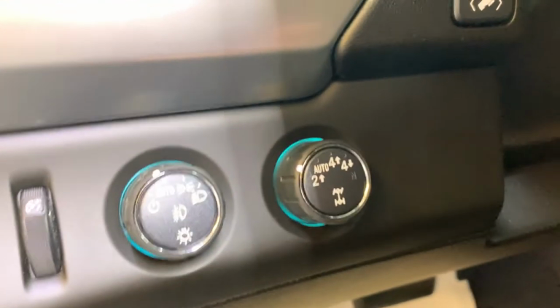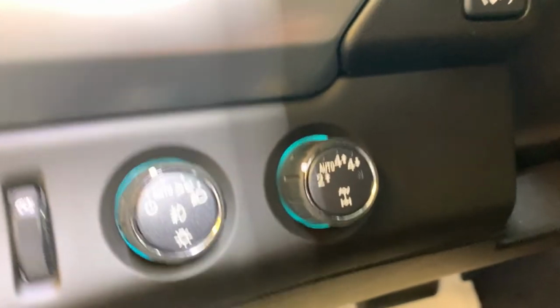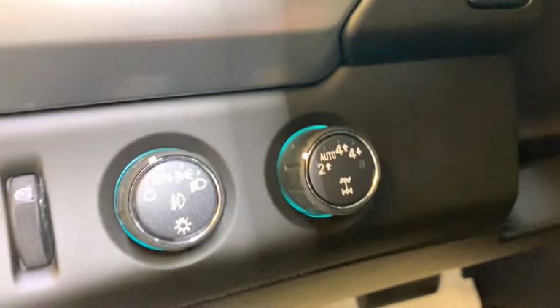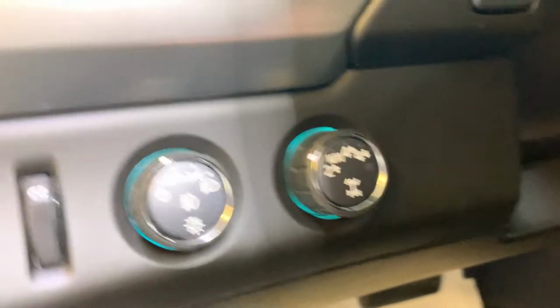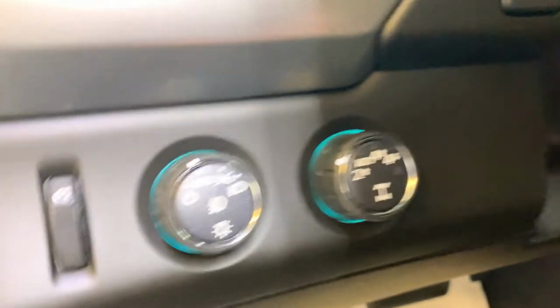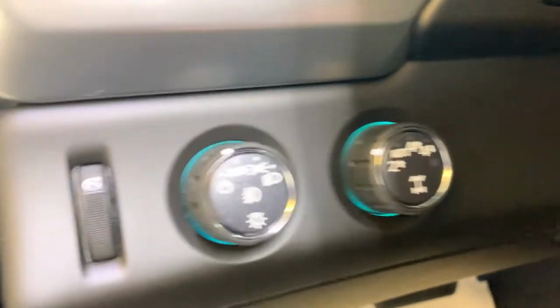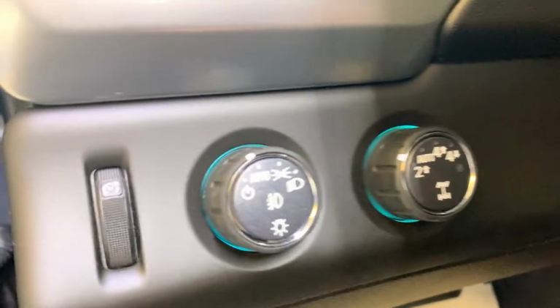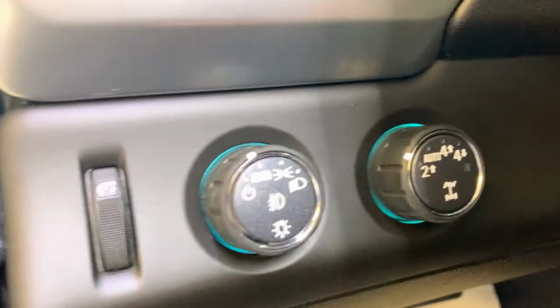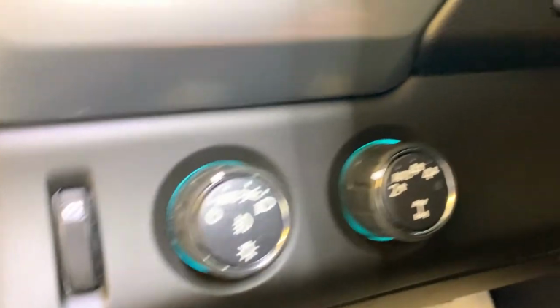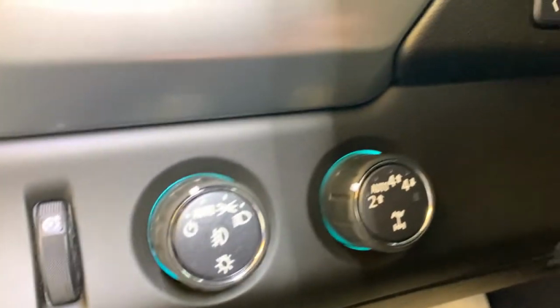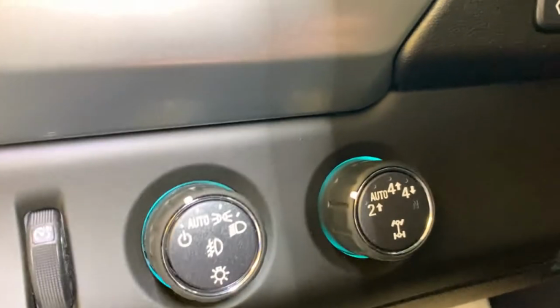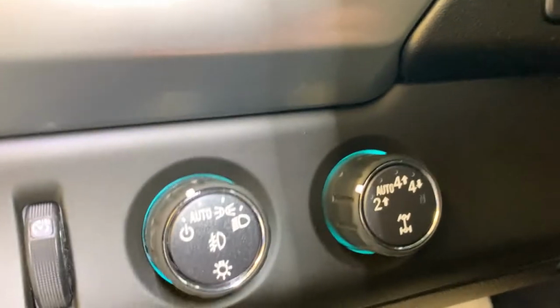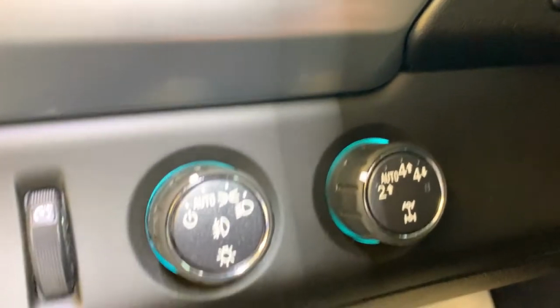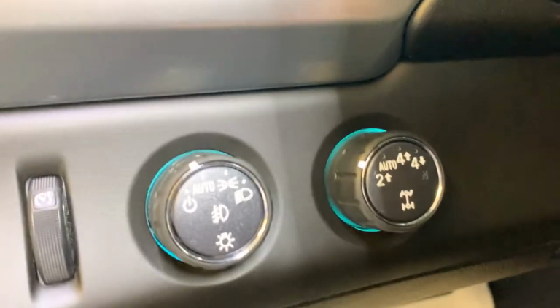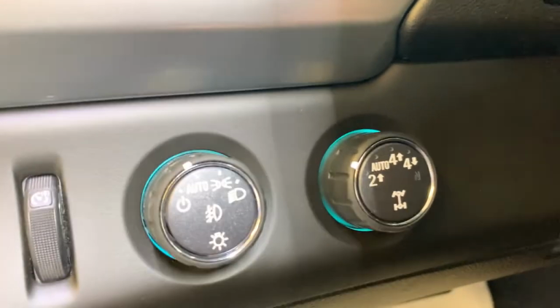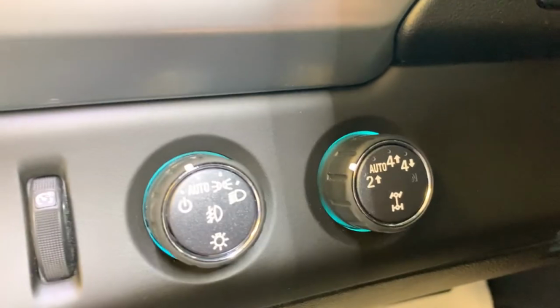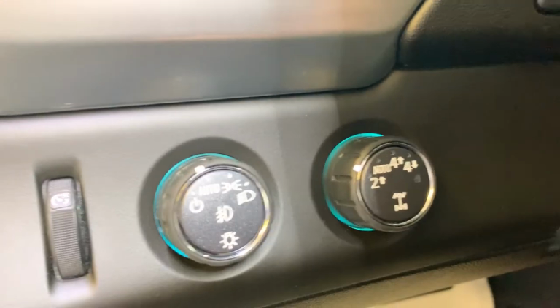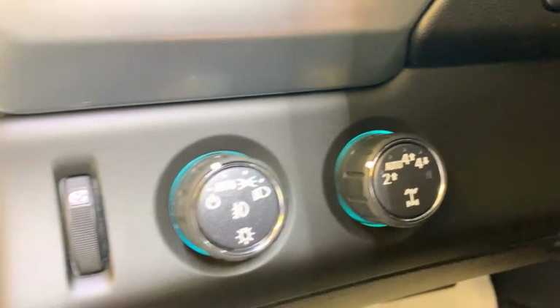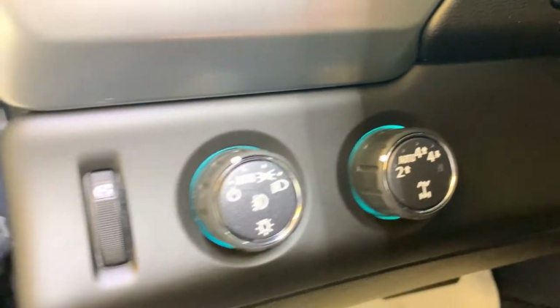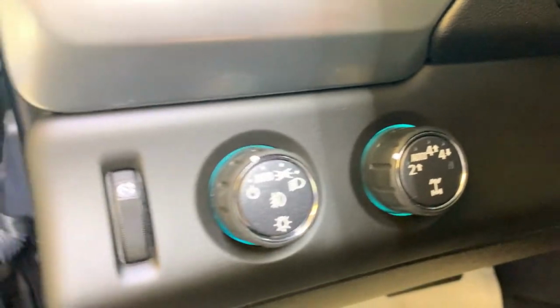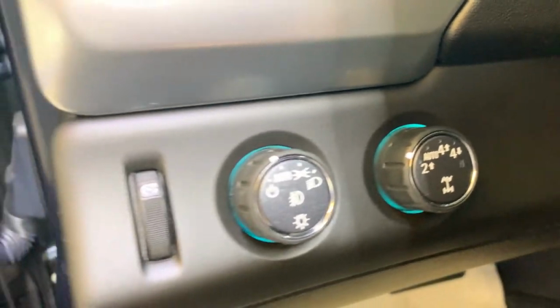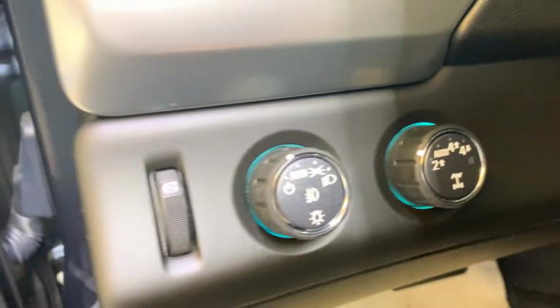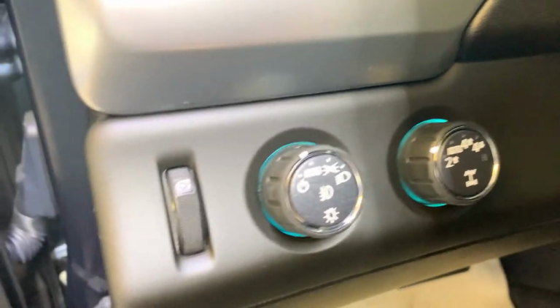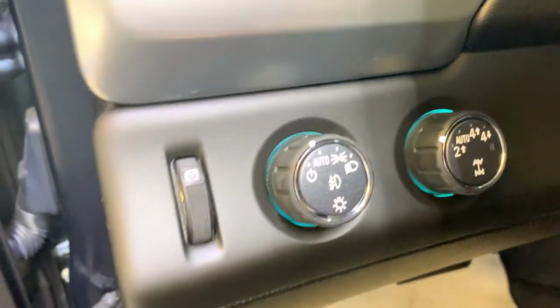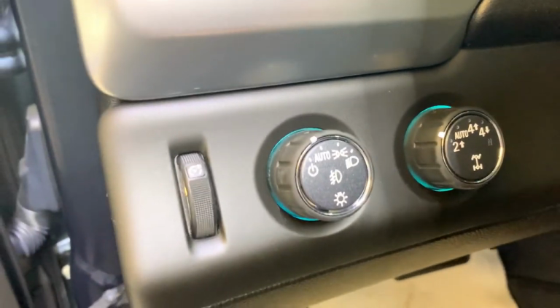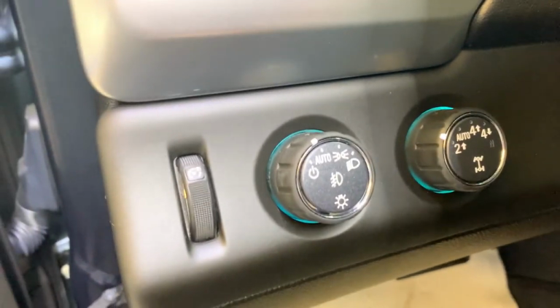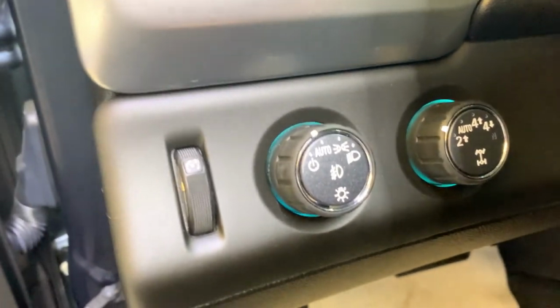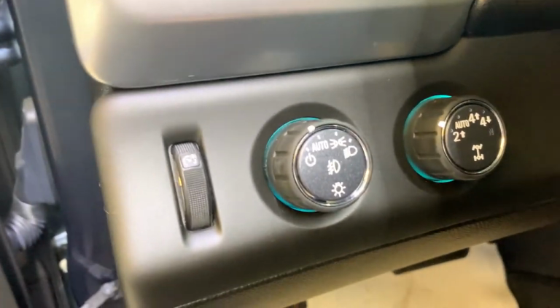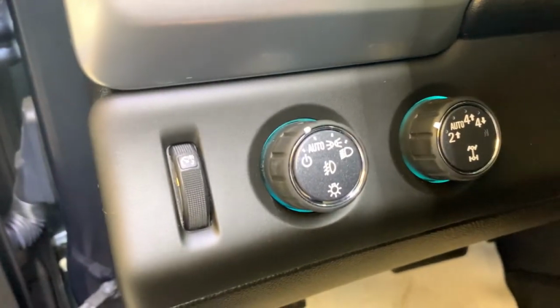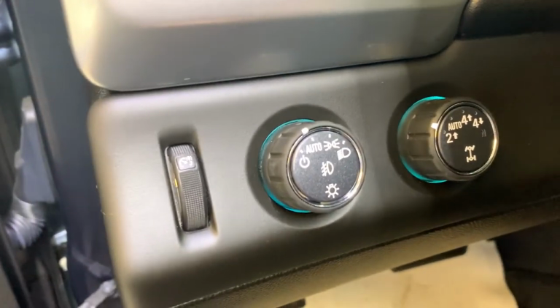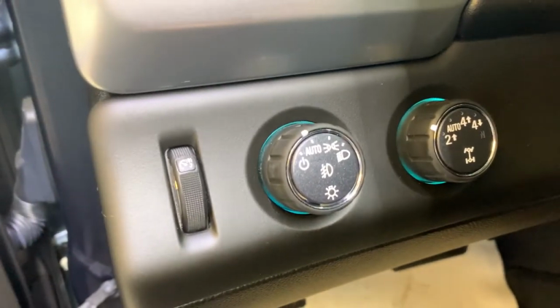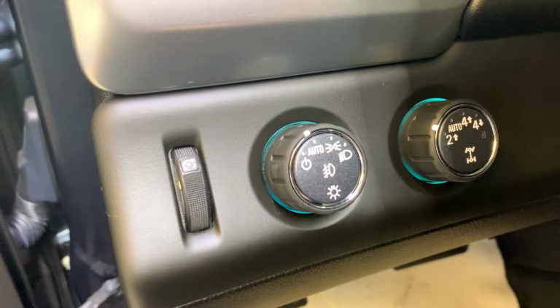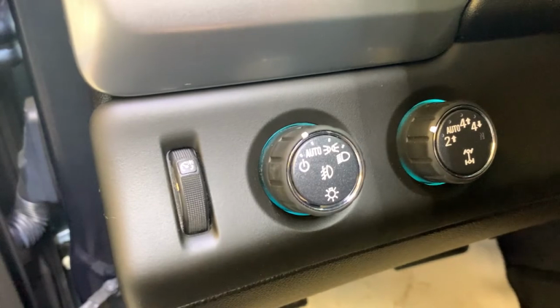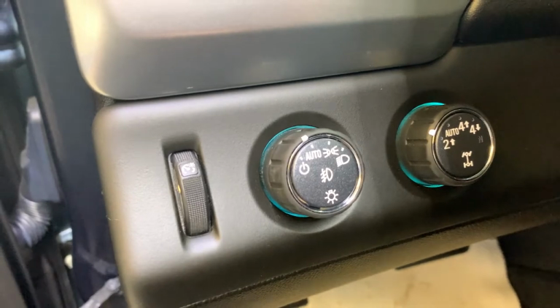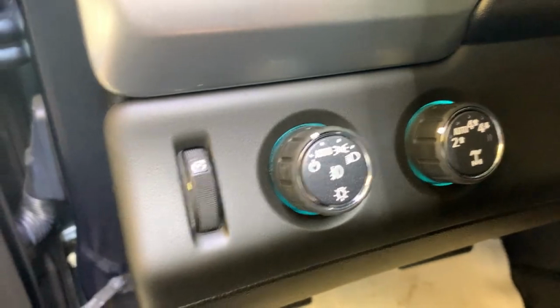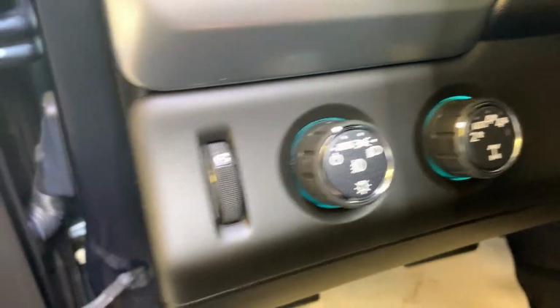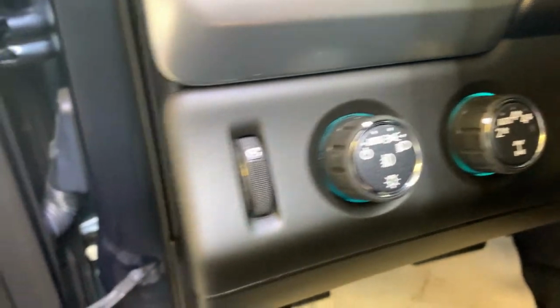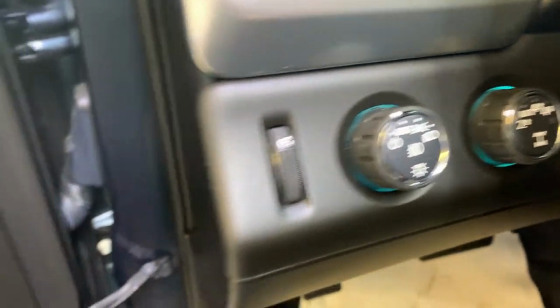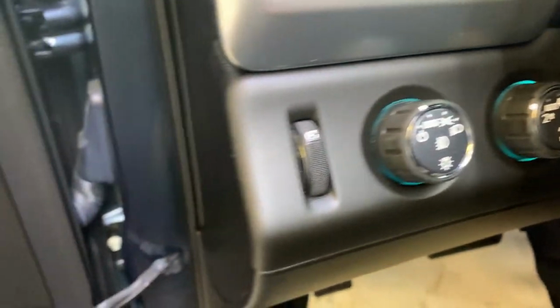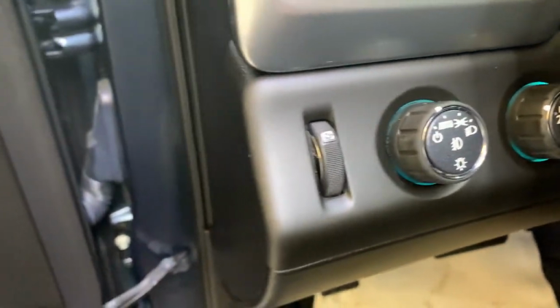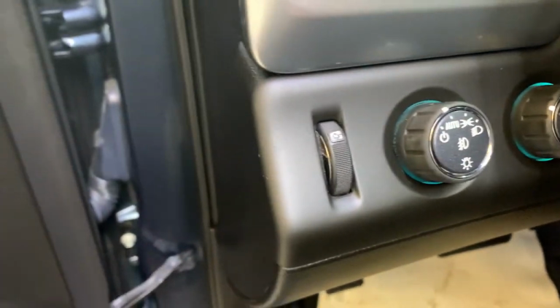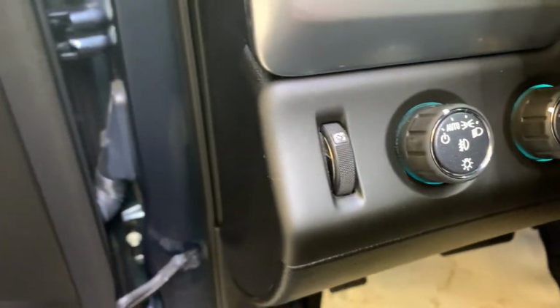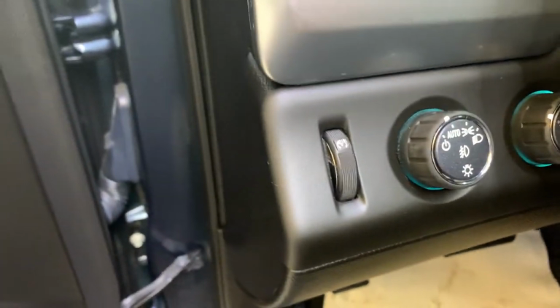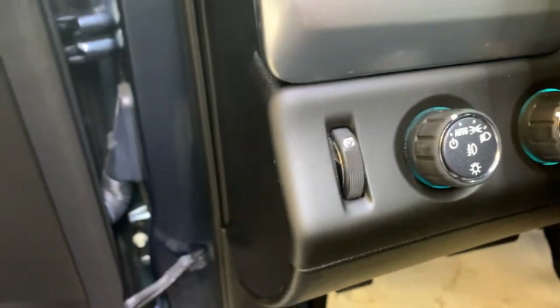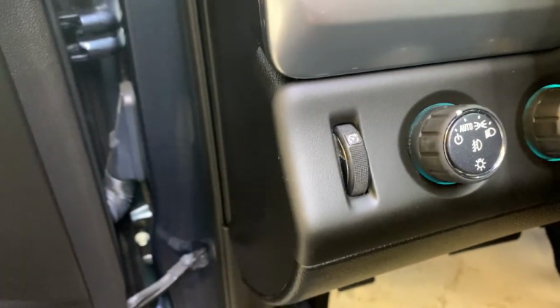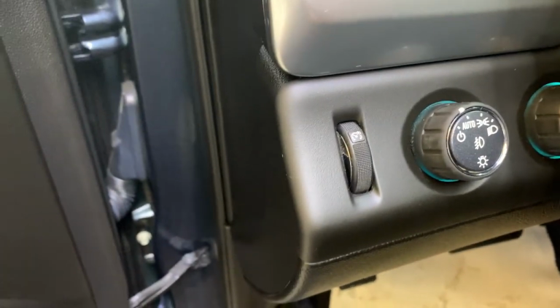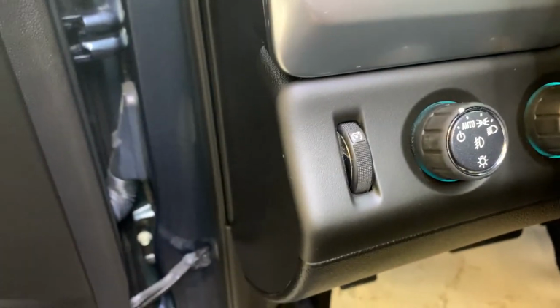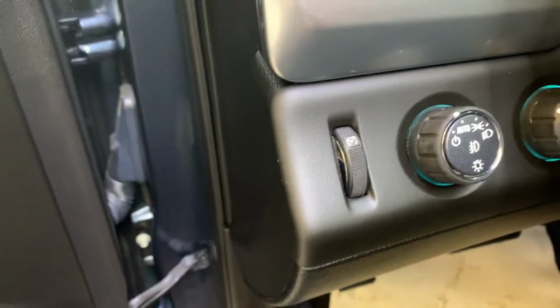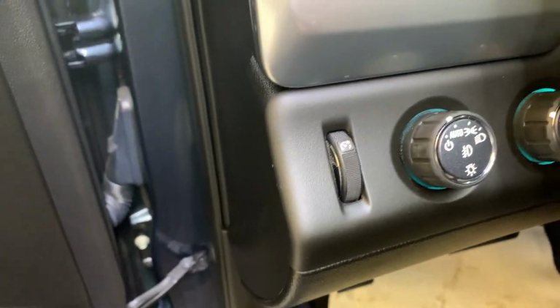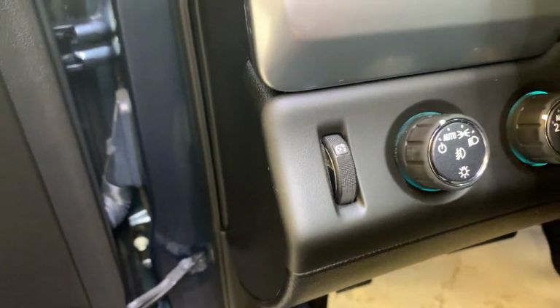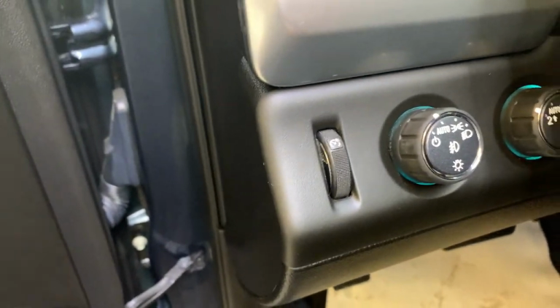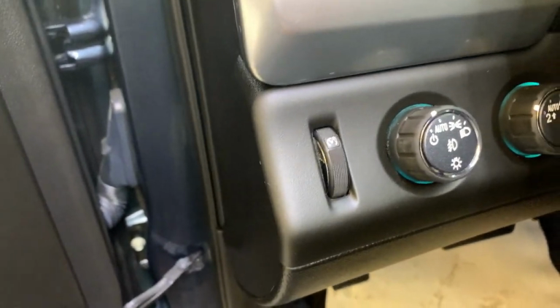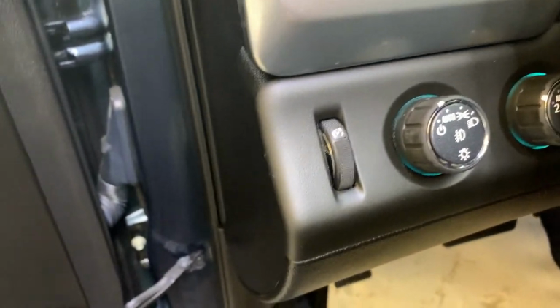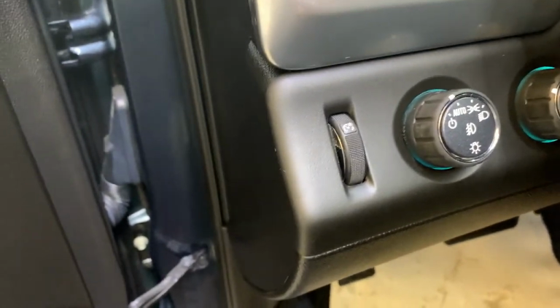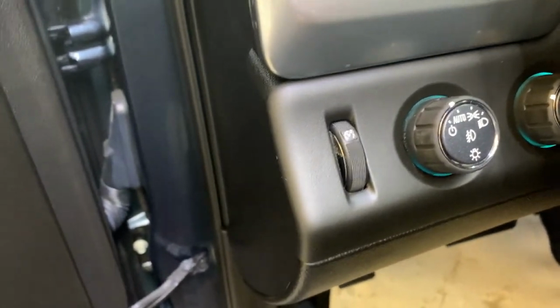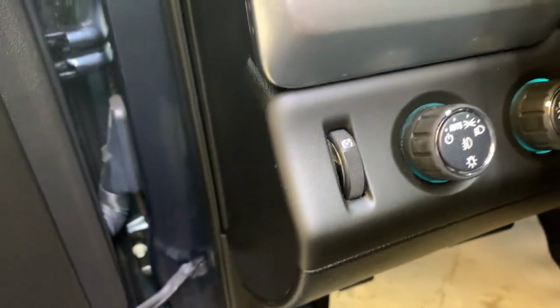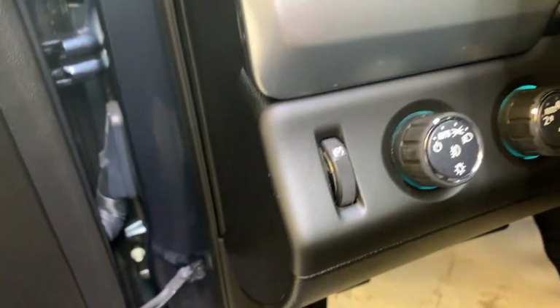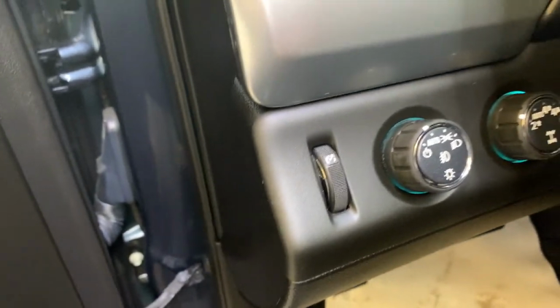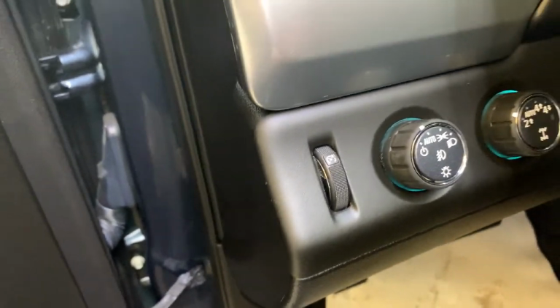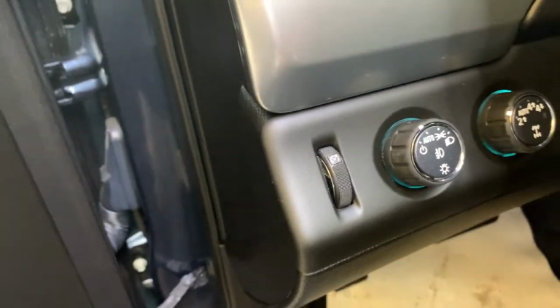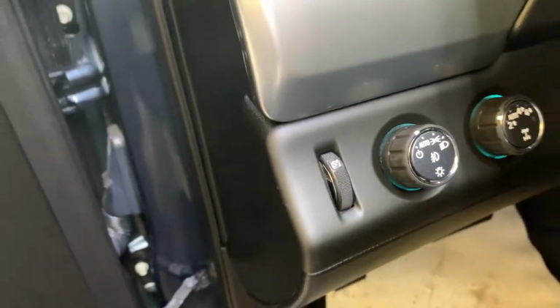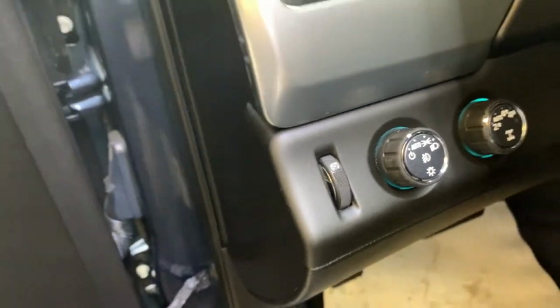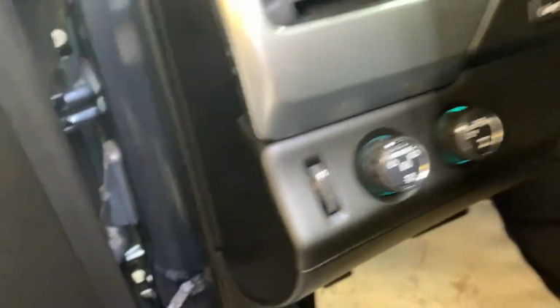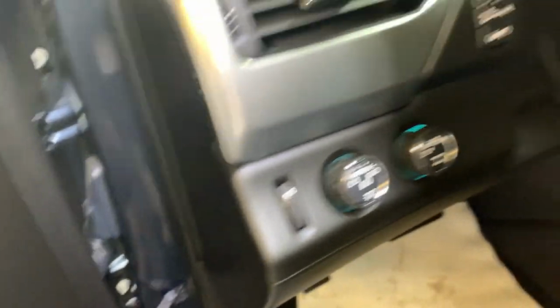Then we have automatic four-wheel drive, automatic headlights with fog lights, and we do have our gauge cluster illumination dial right there.